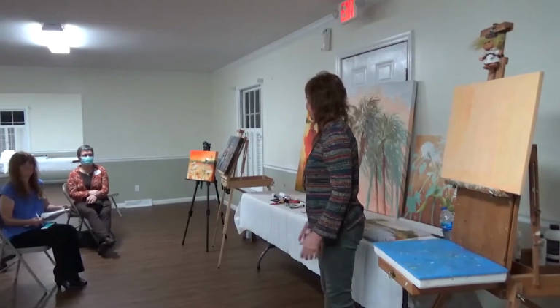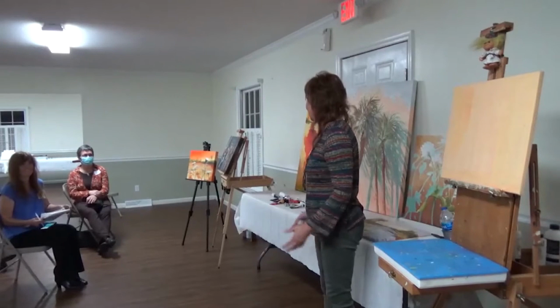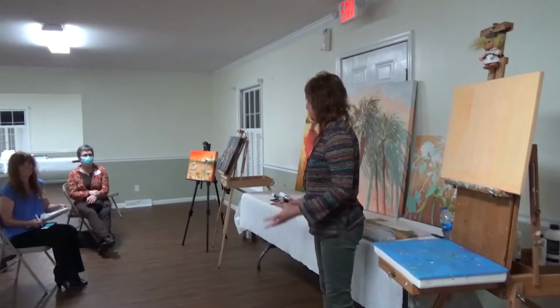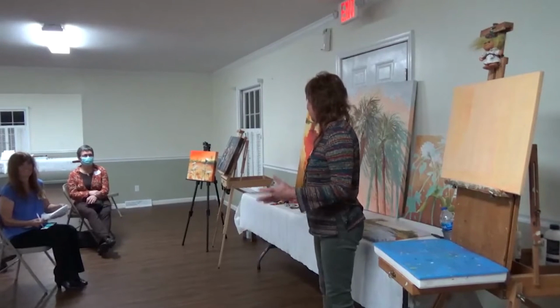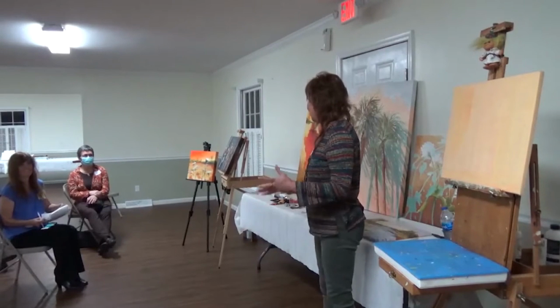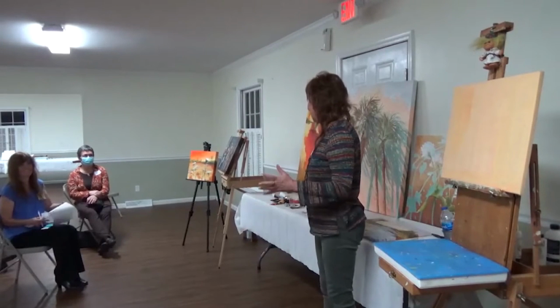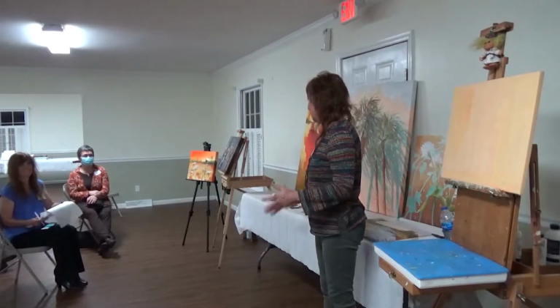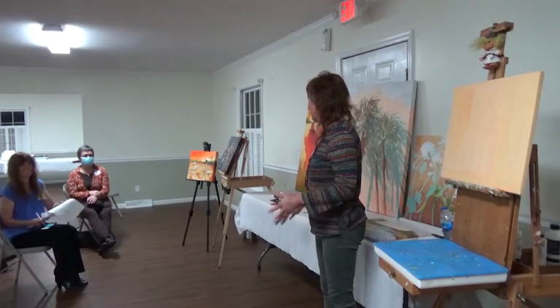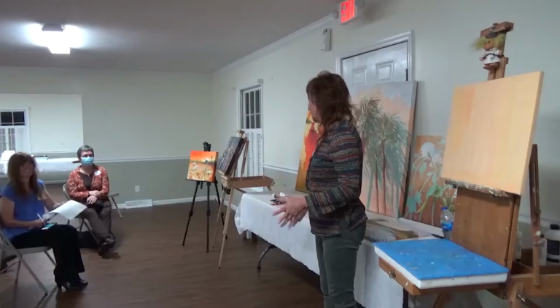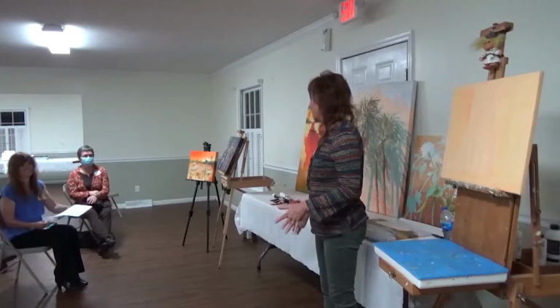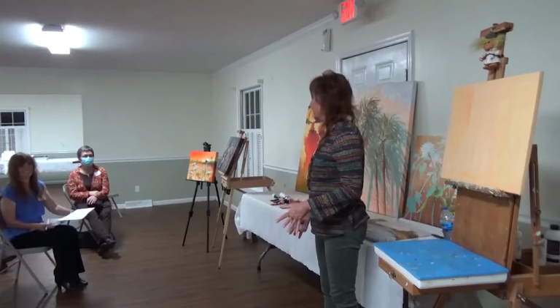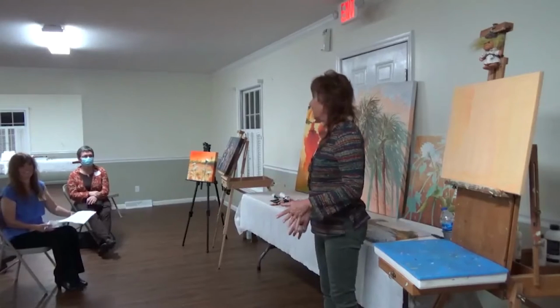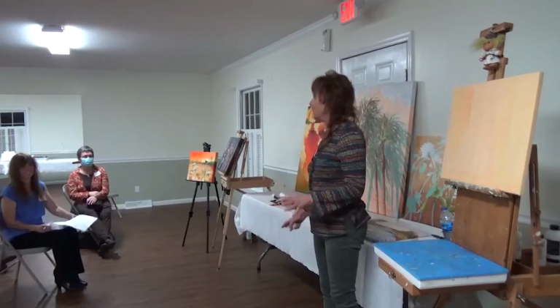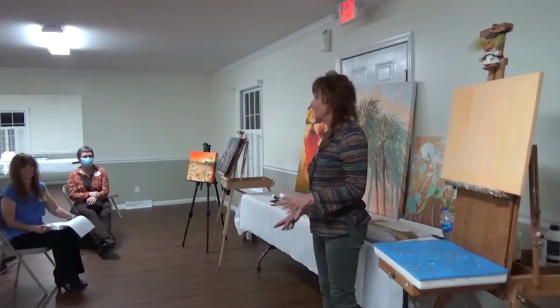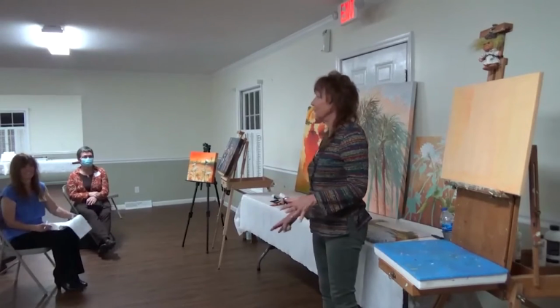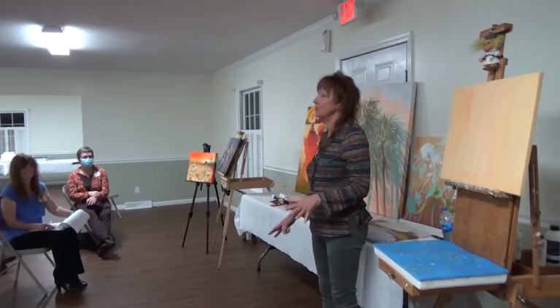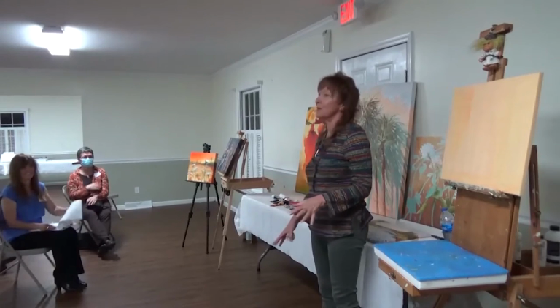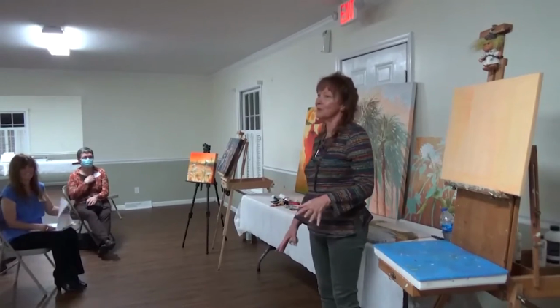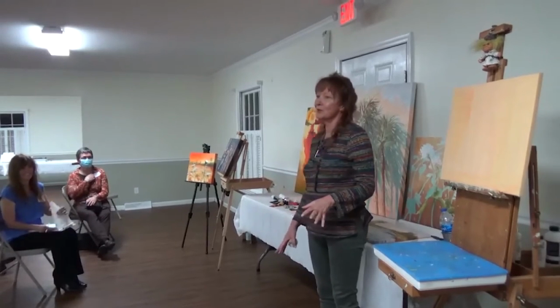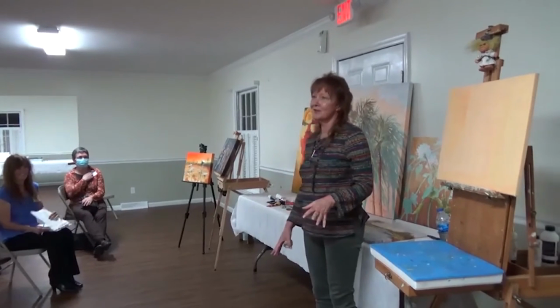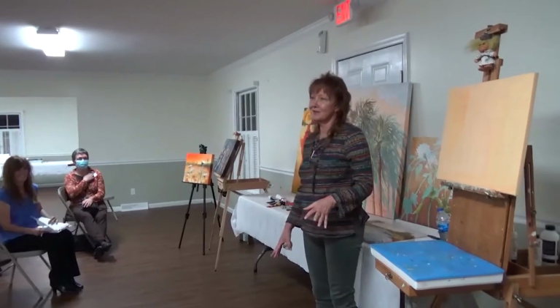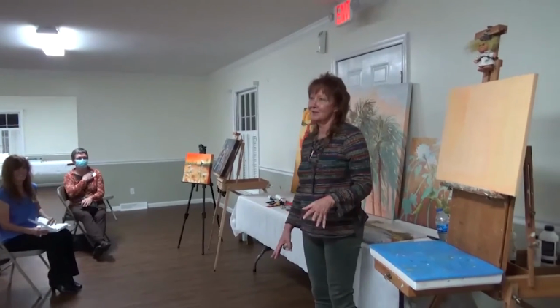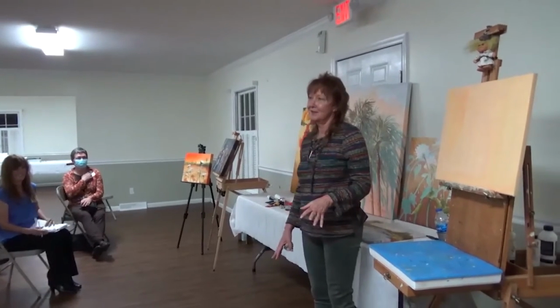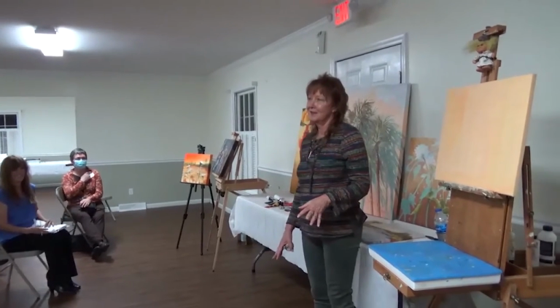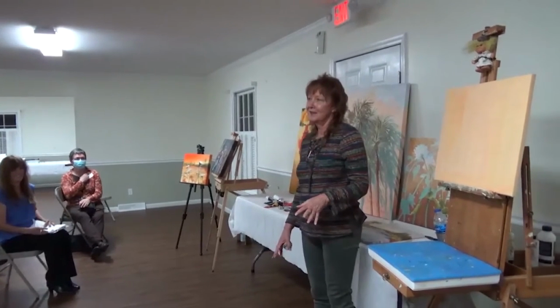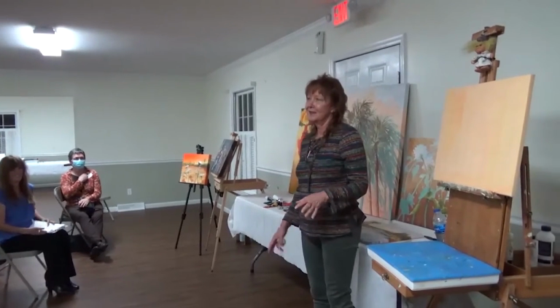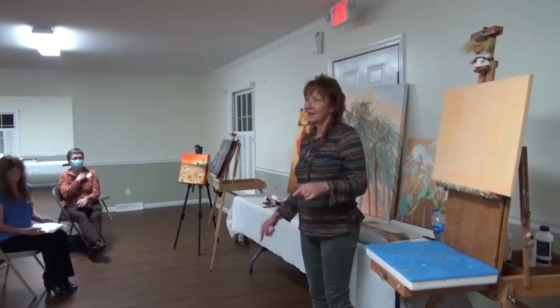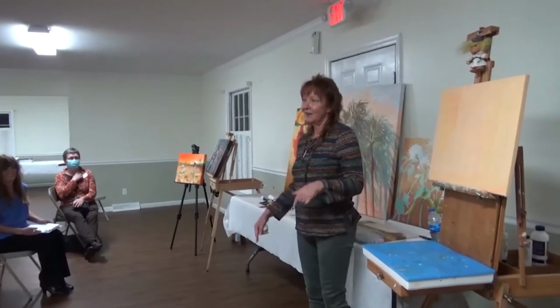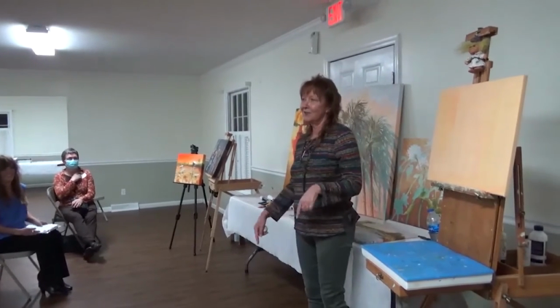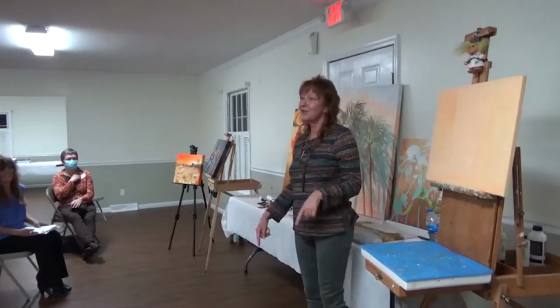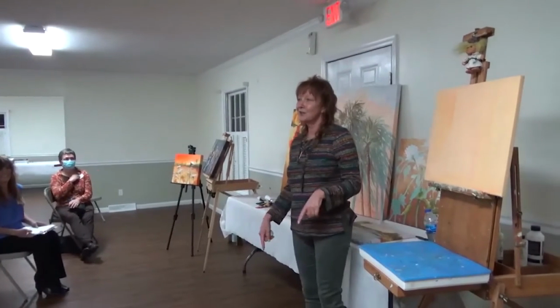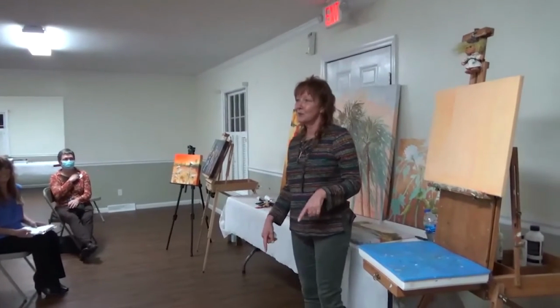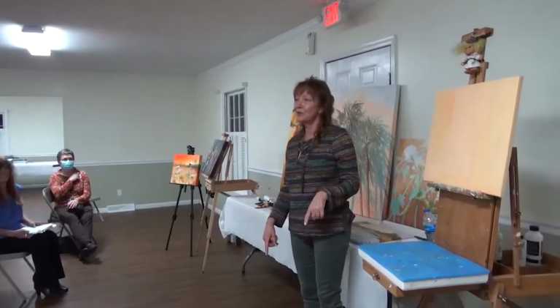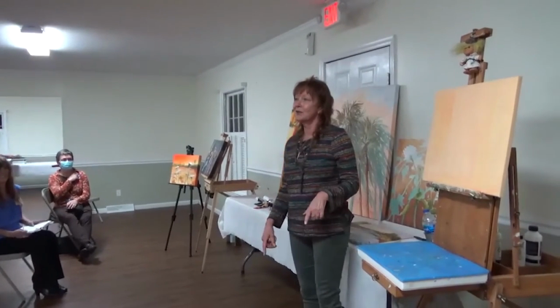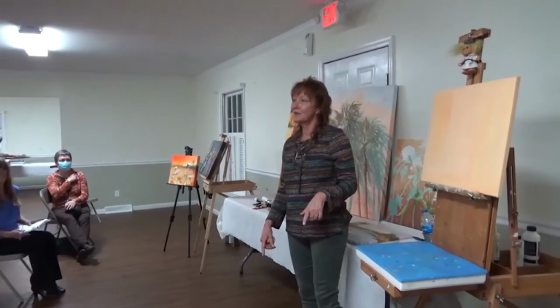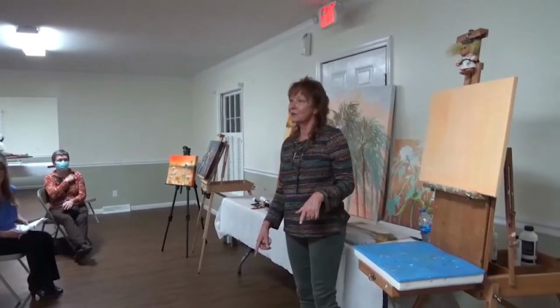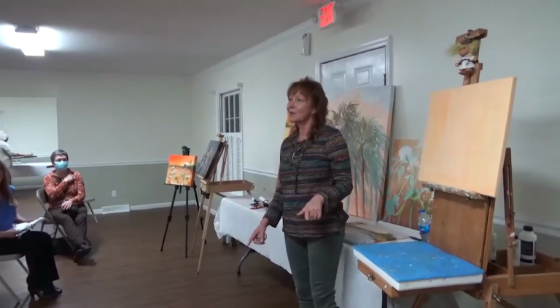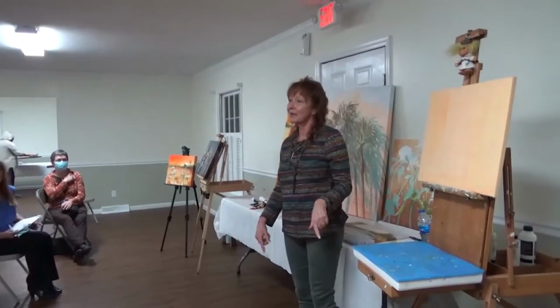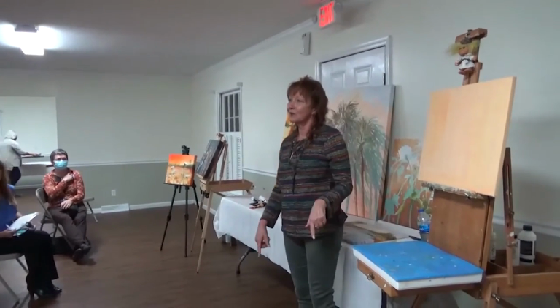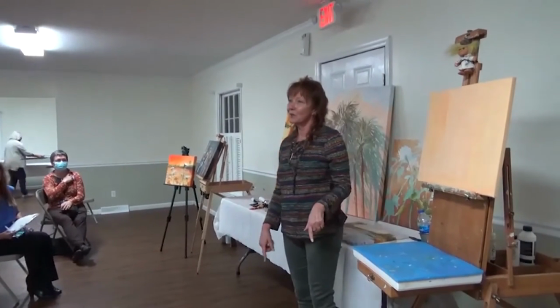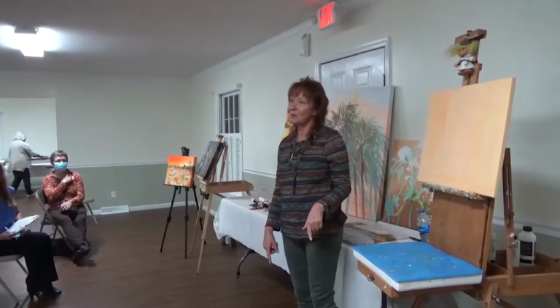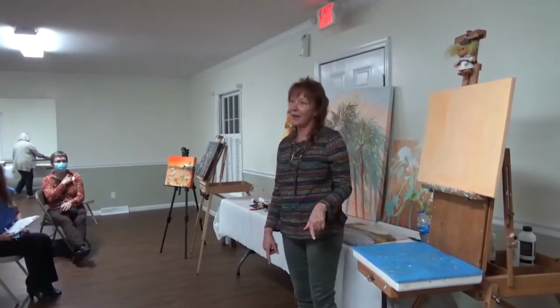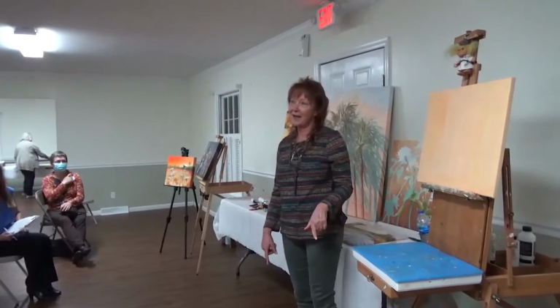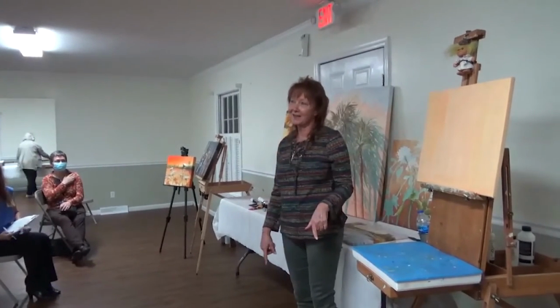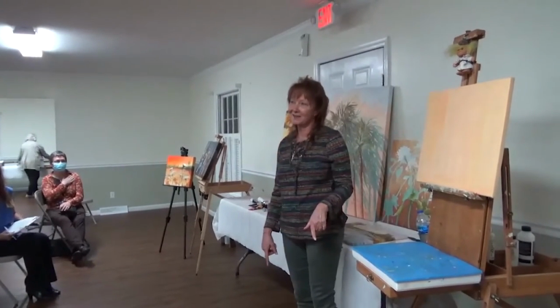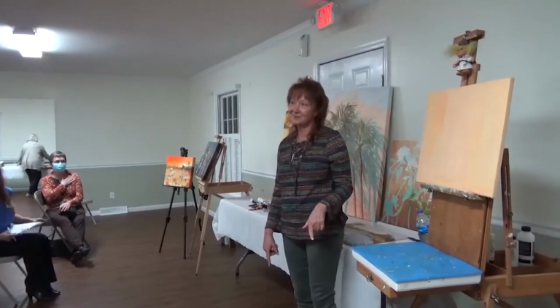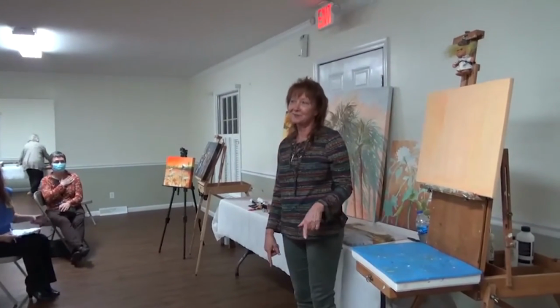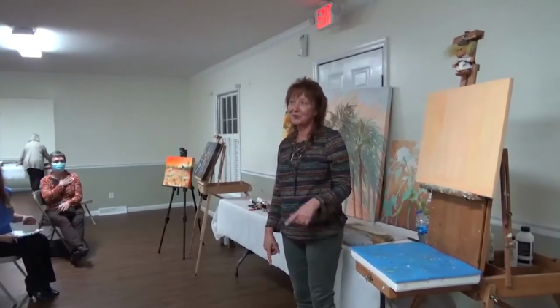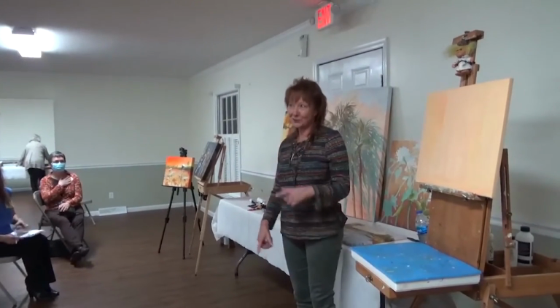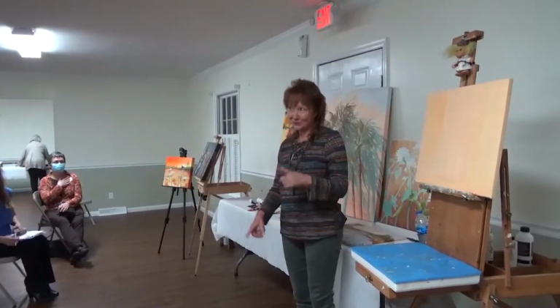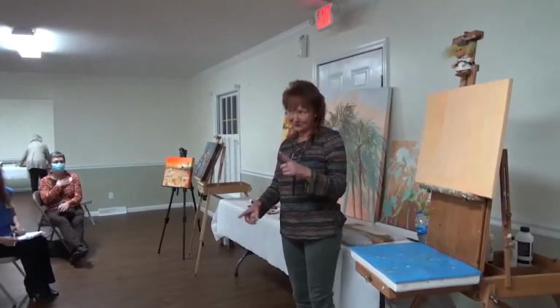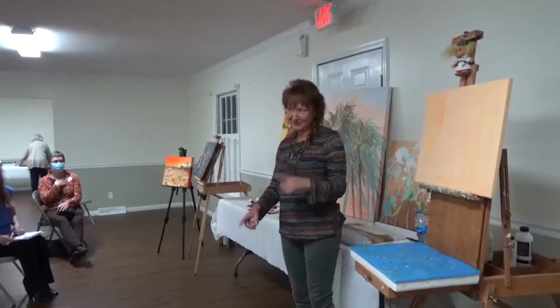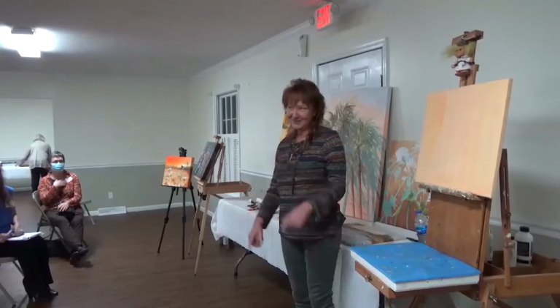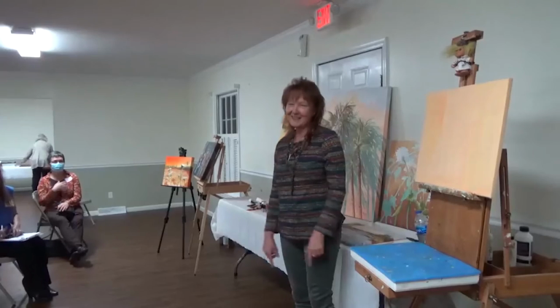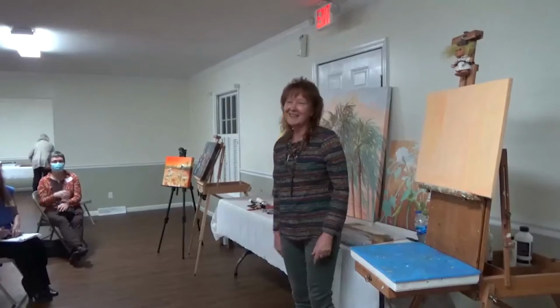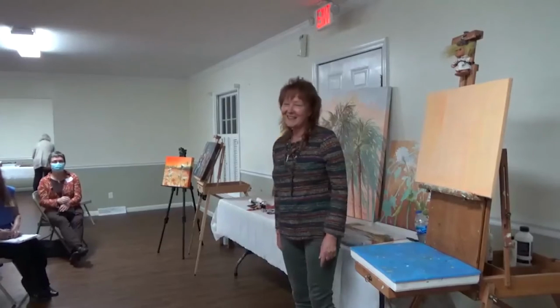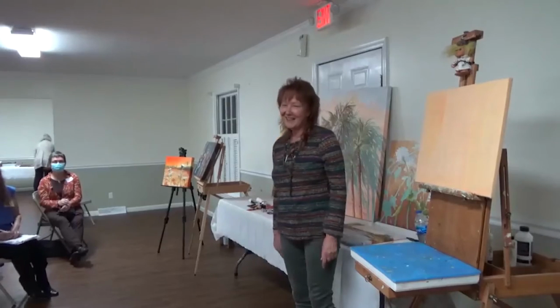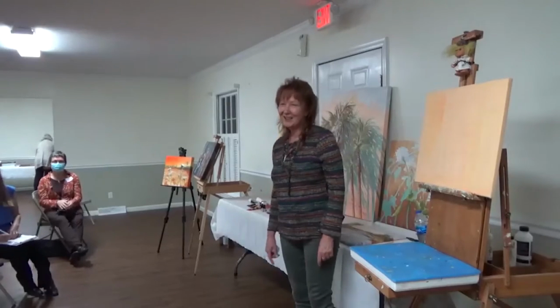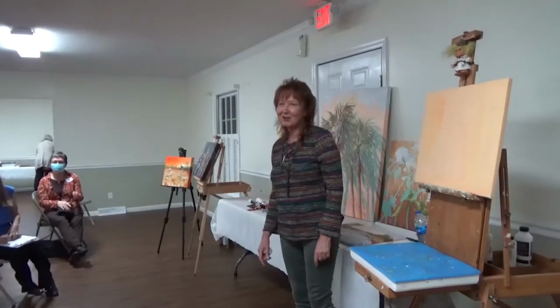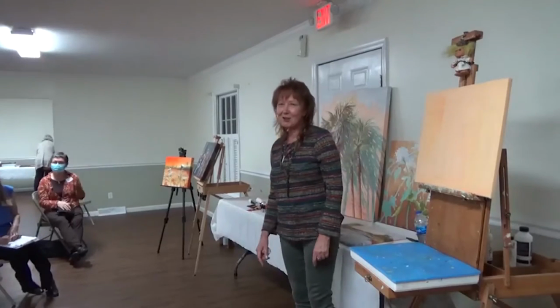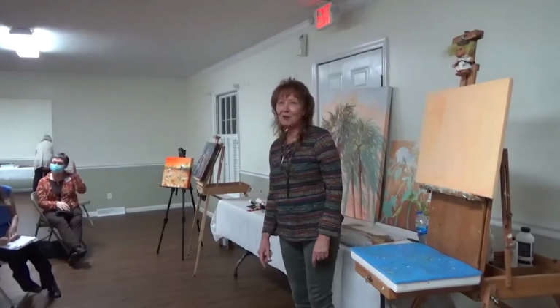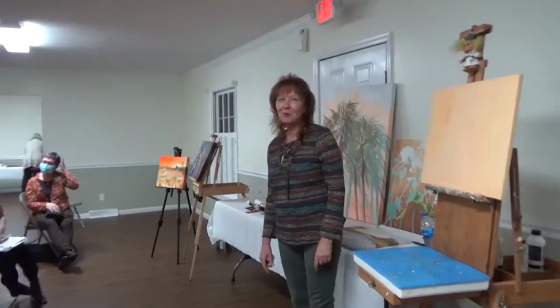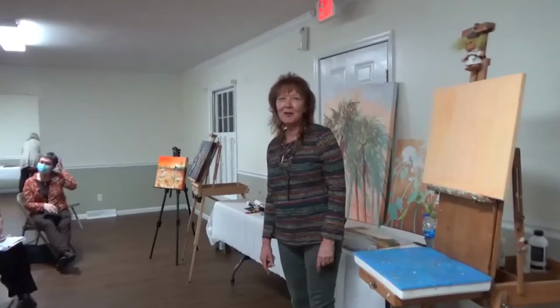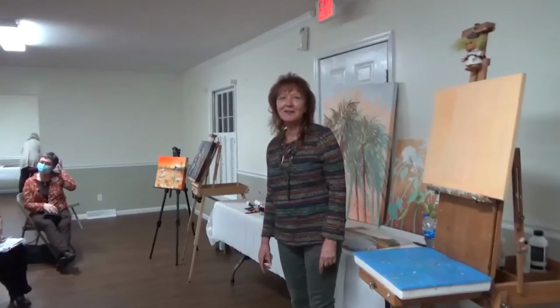There are so many wonderful memories of this building that we haven't been back to in a long while.